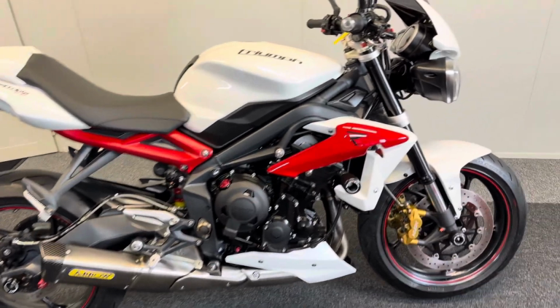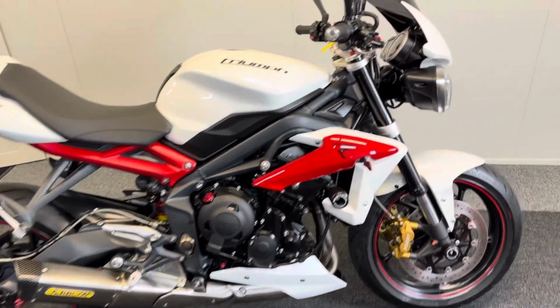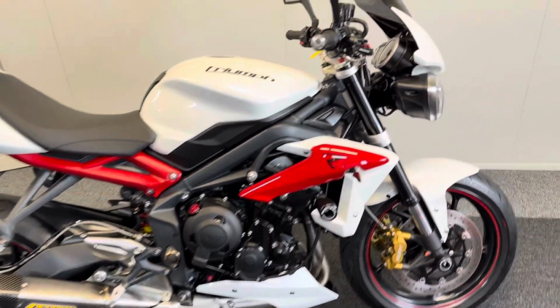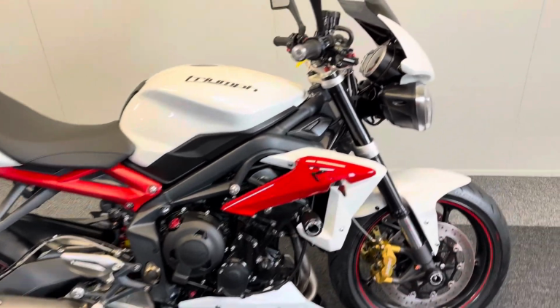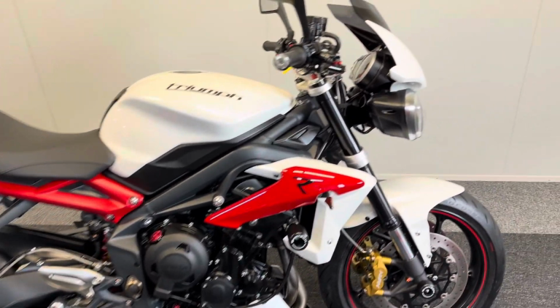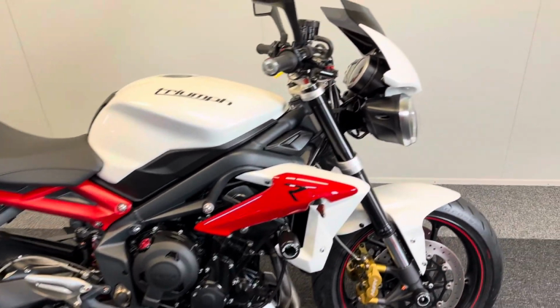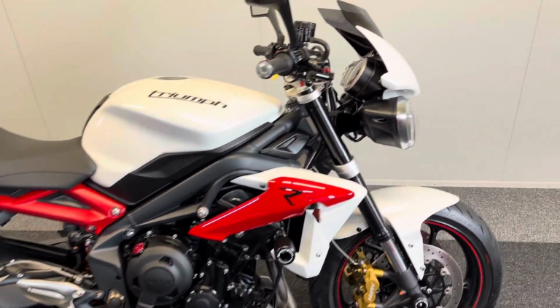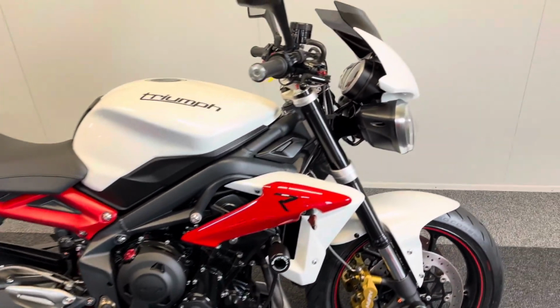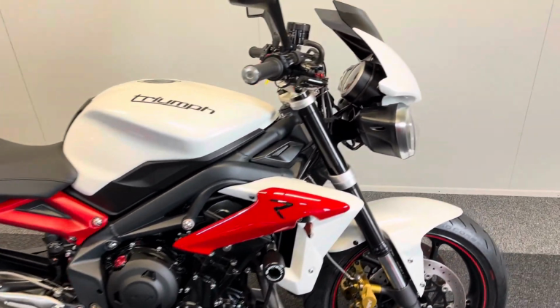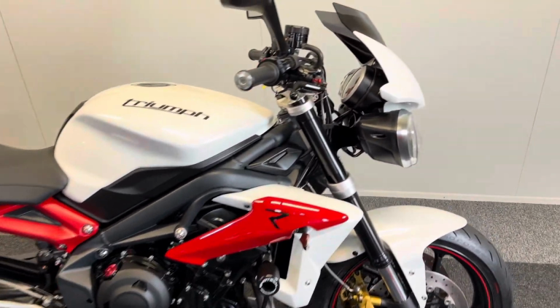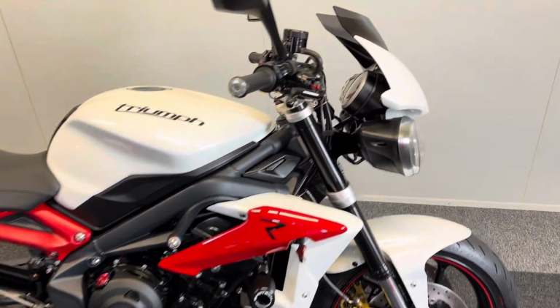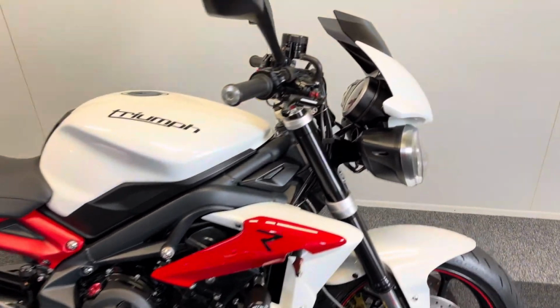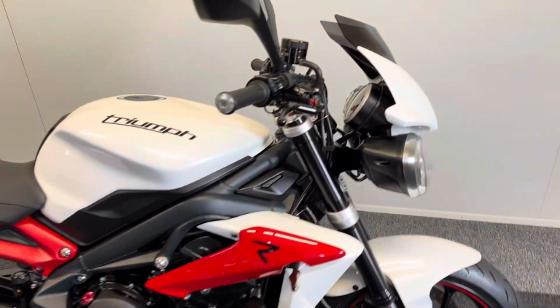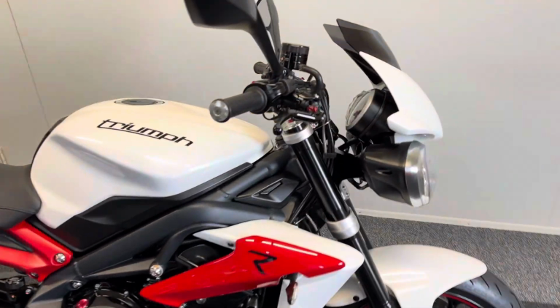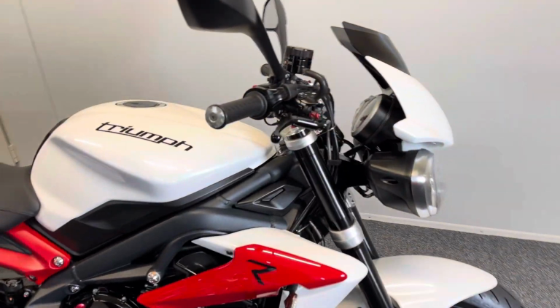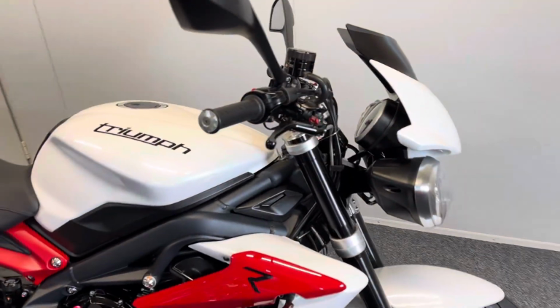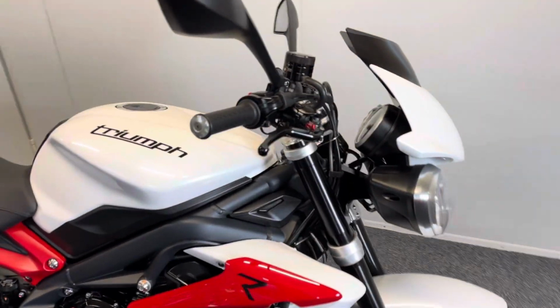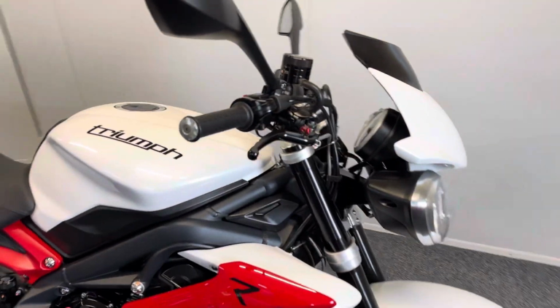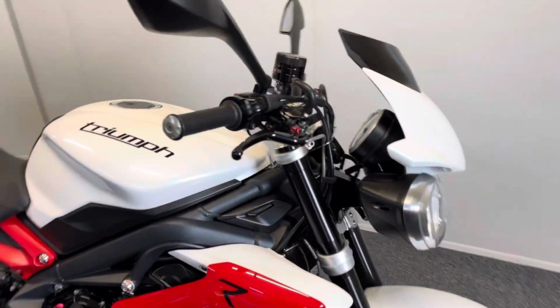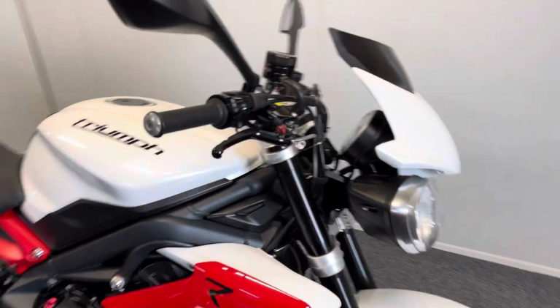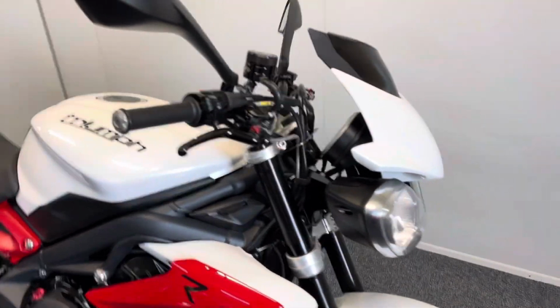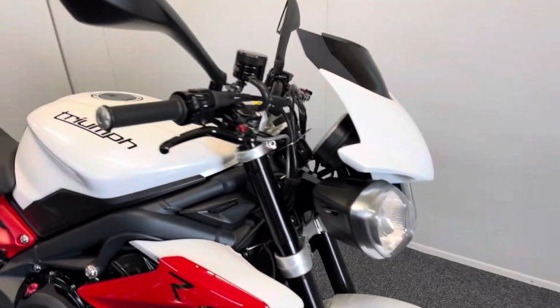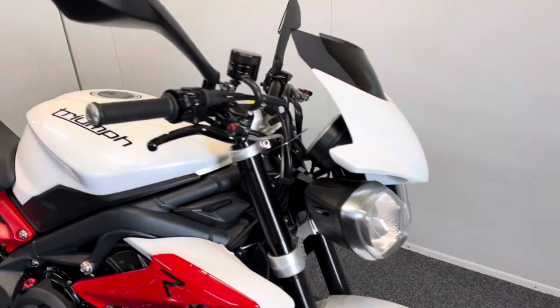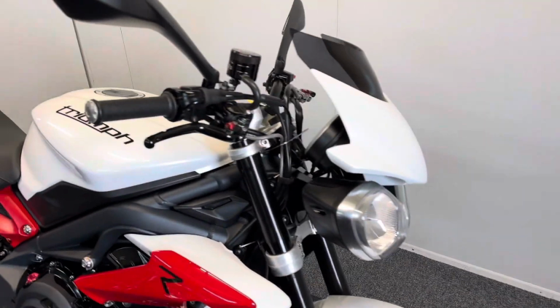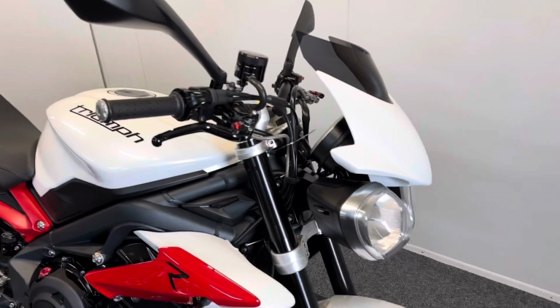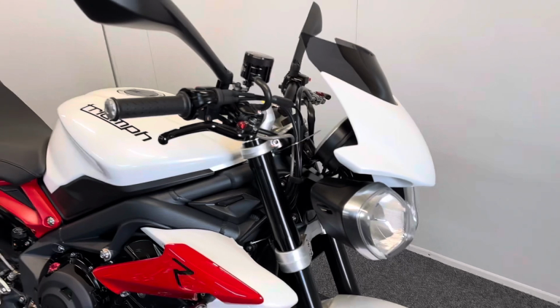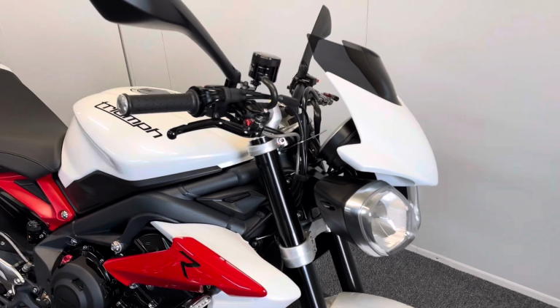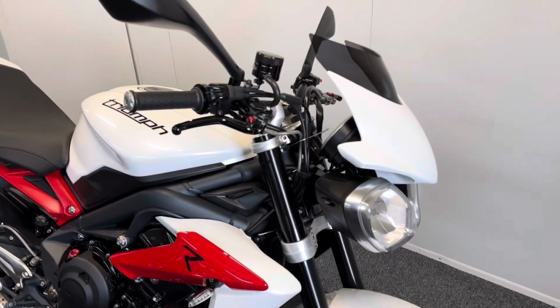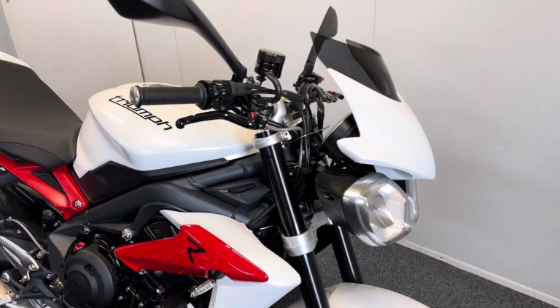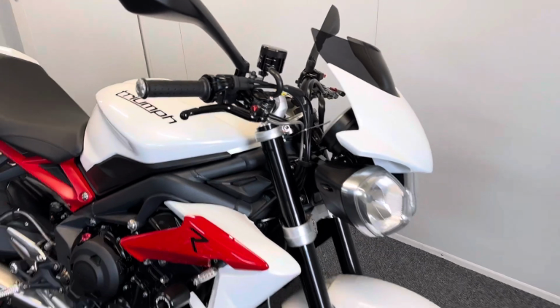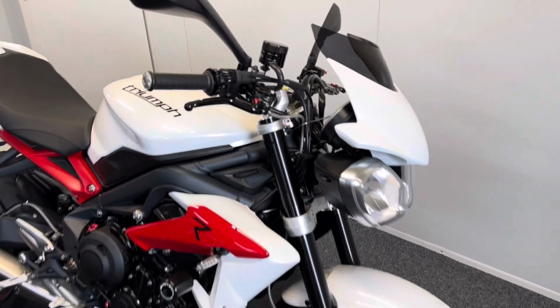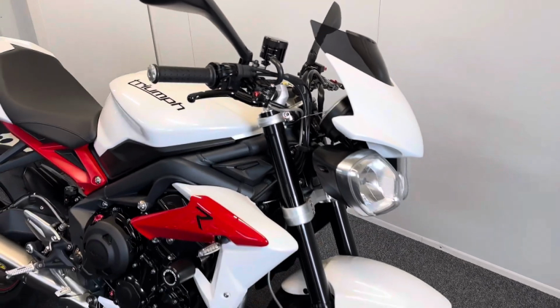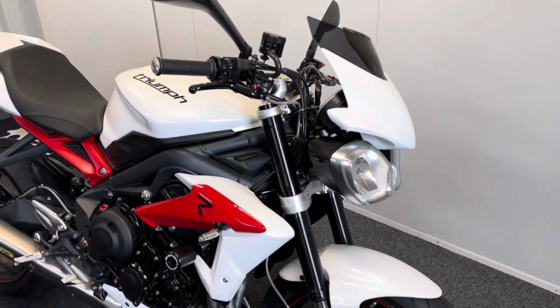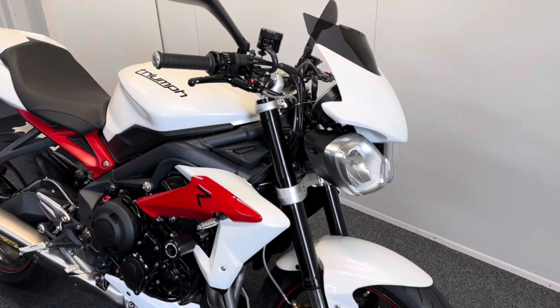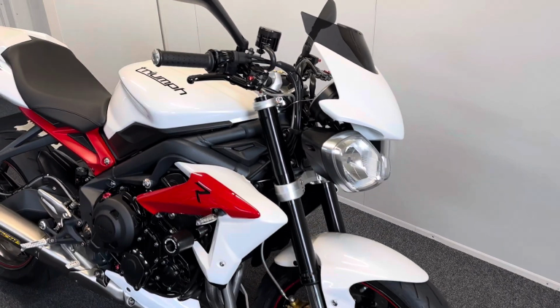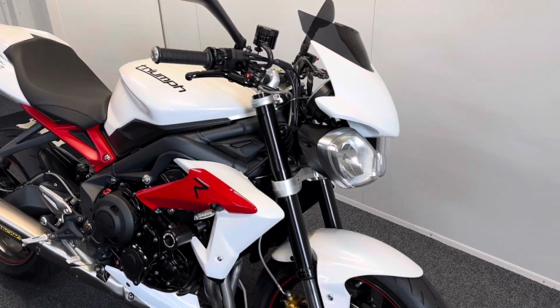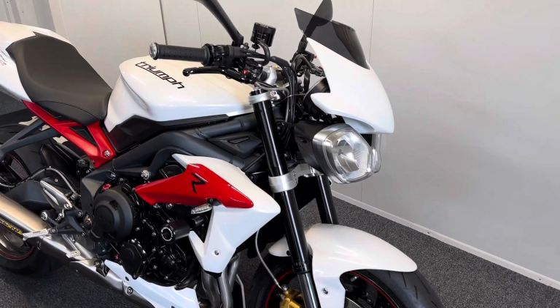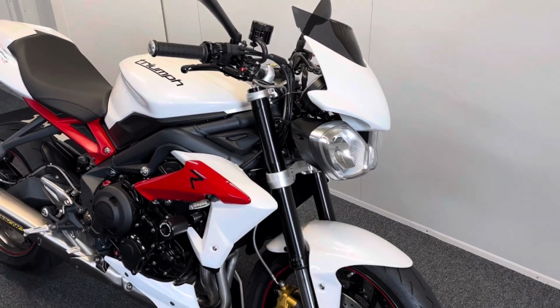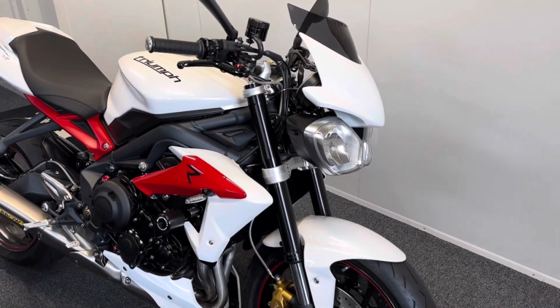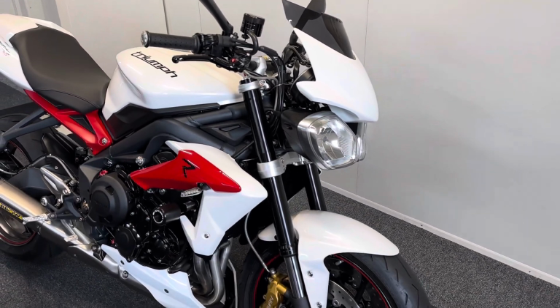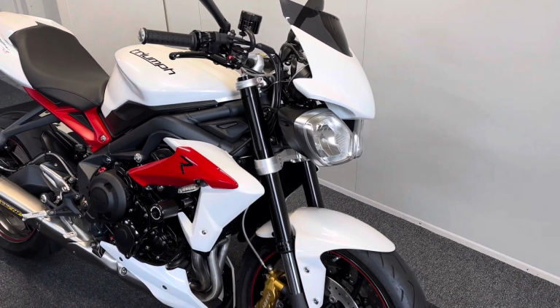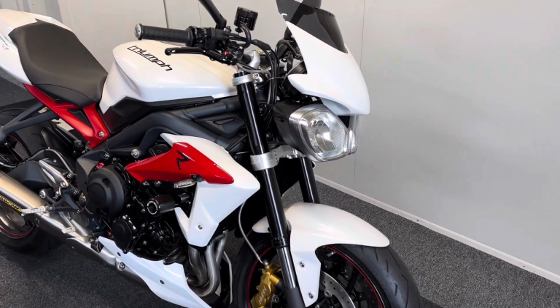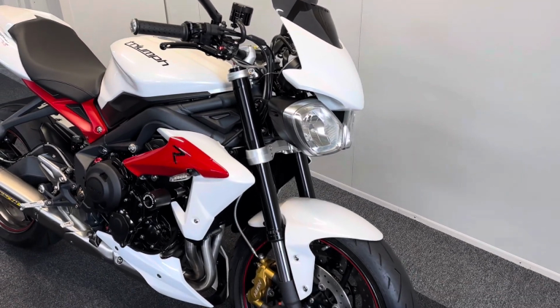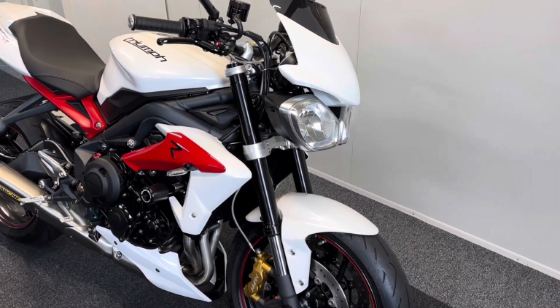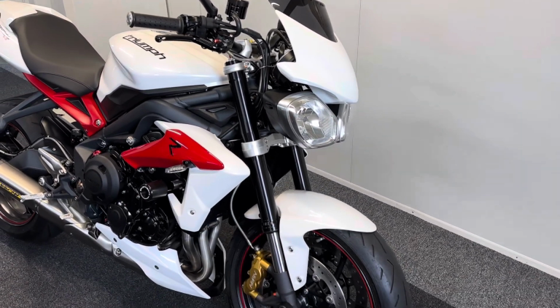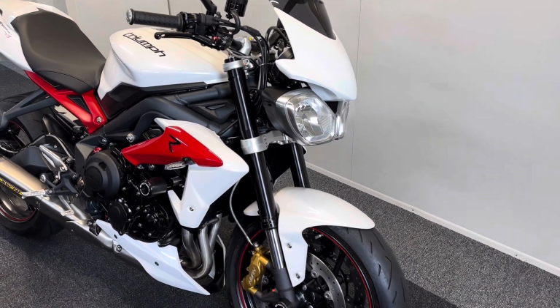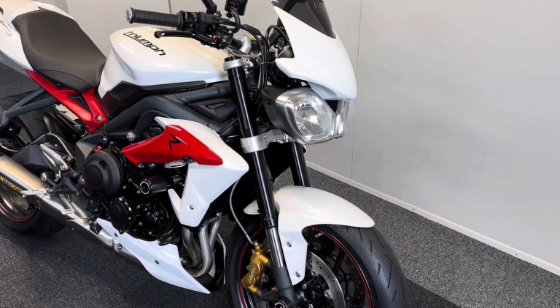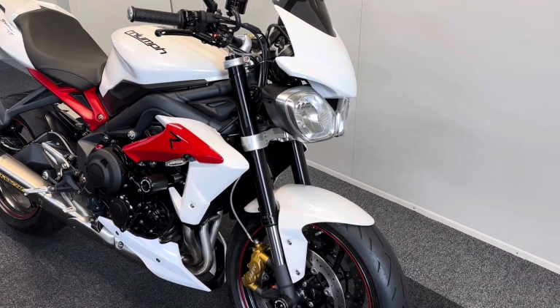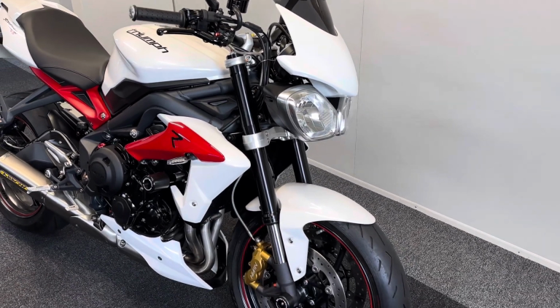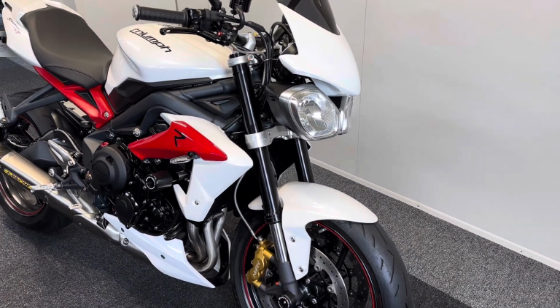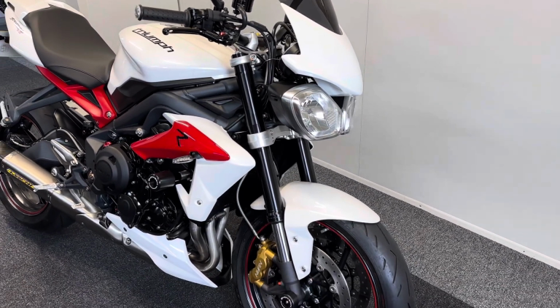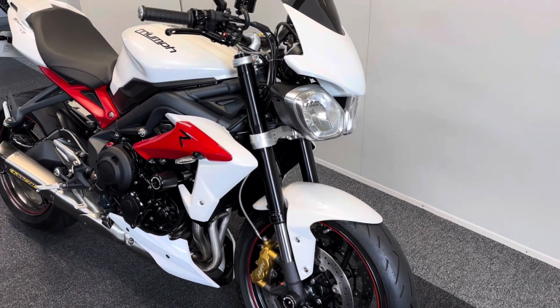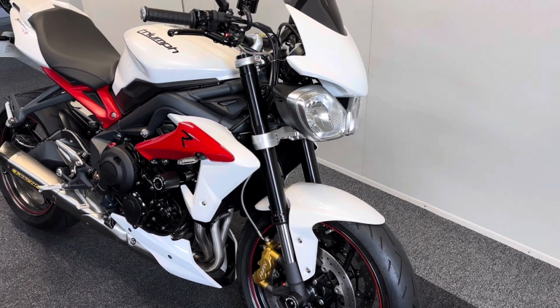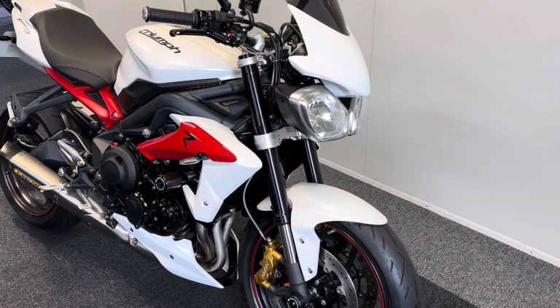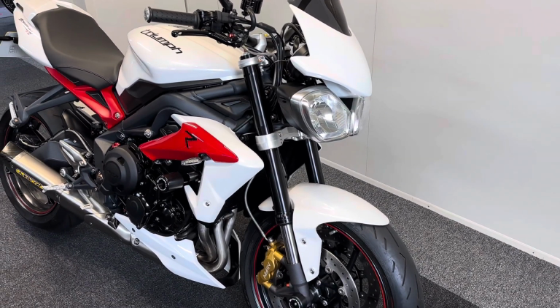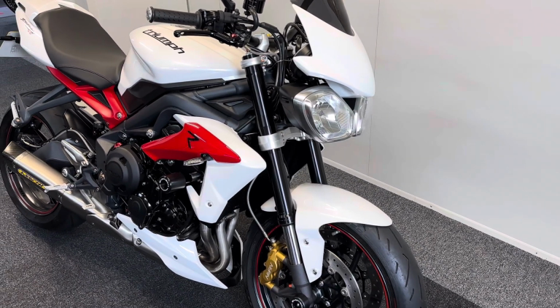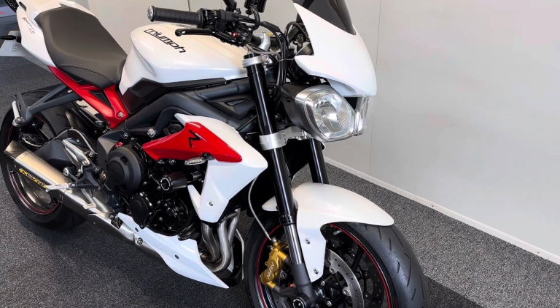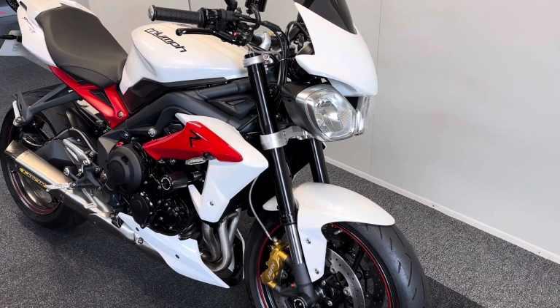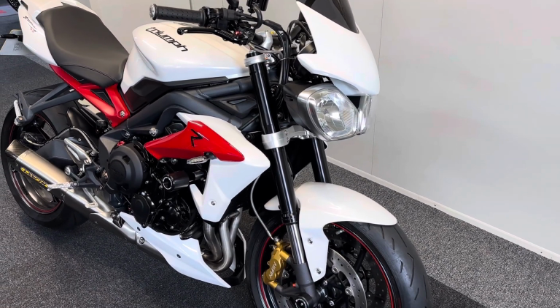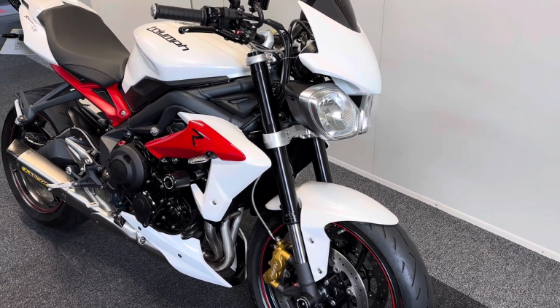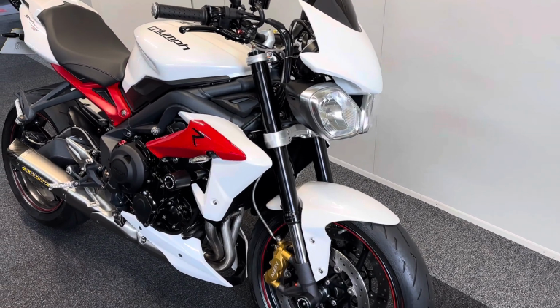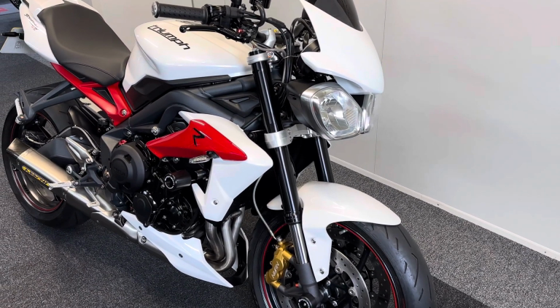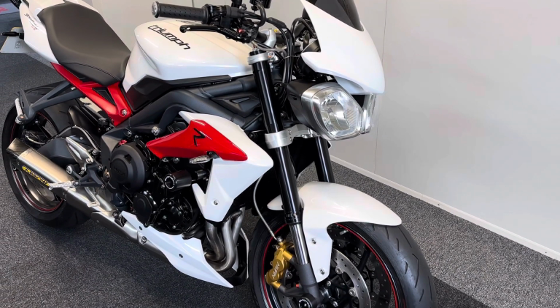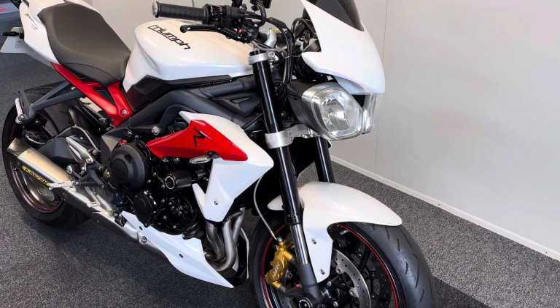It's a one-owner bike from new, which is very rare for a bike of its age.